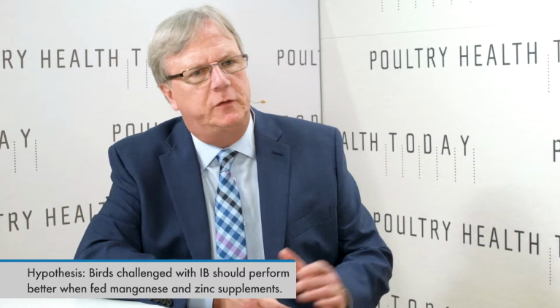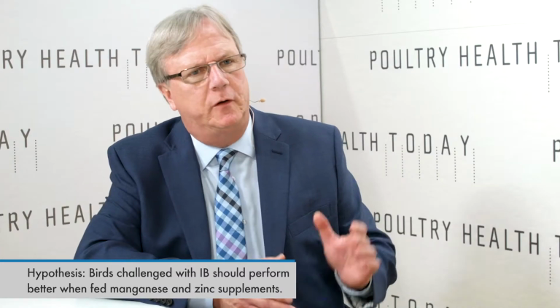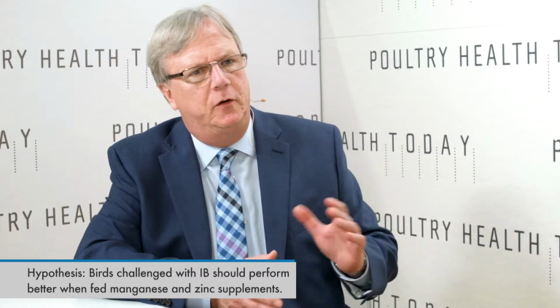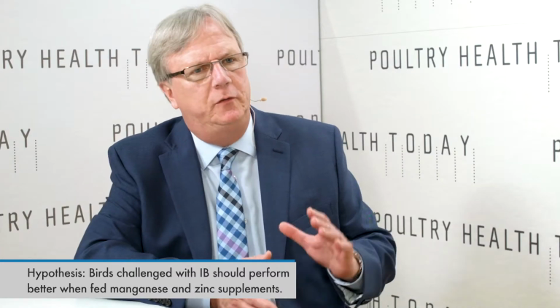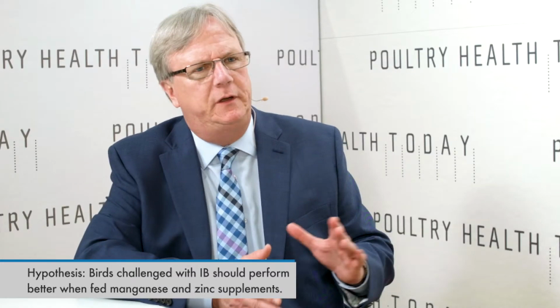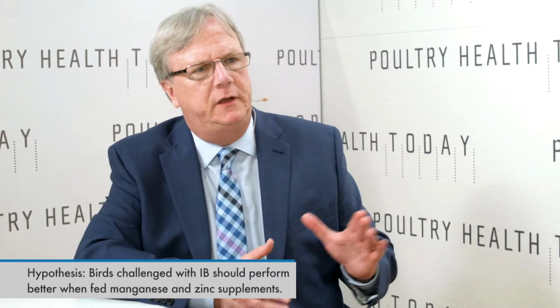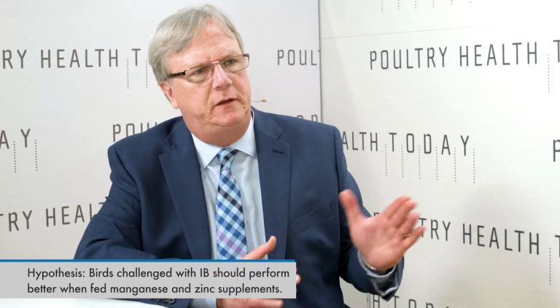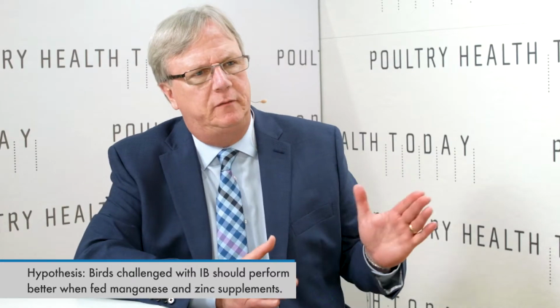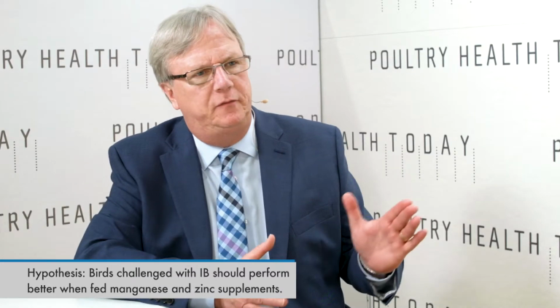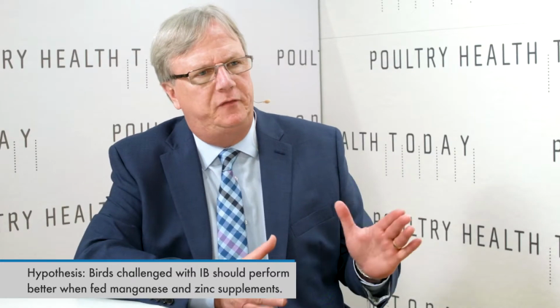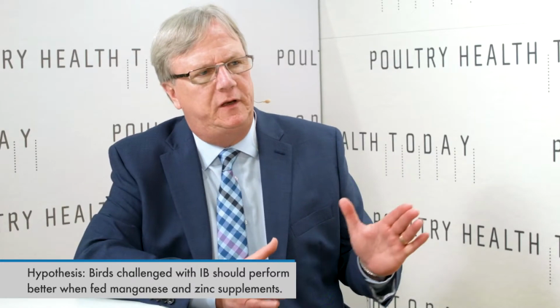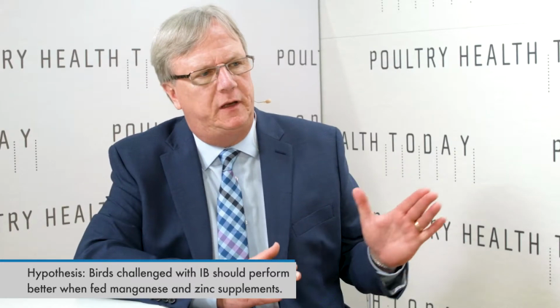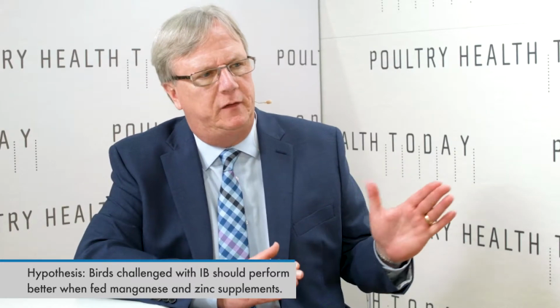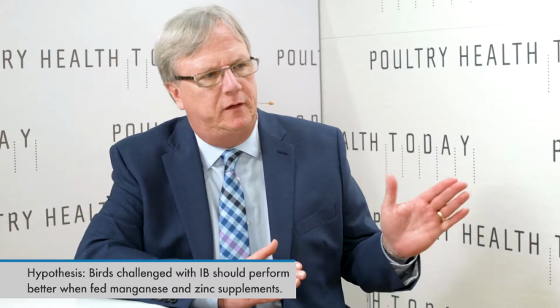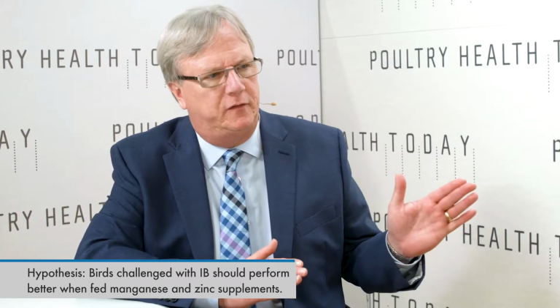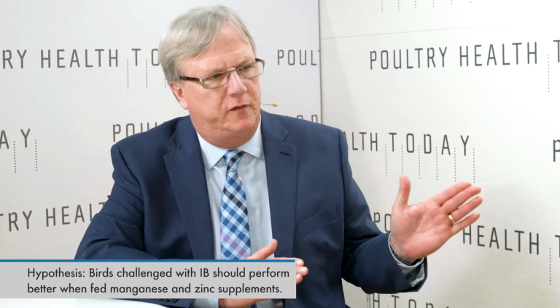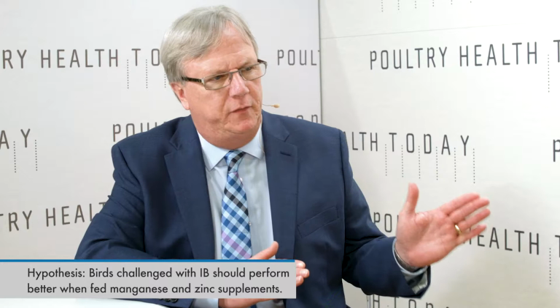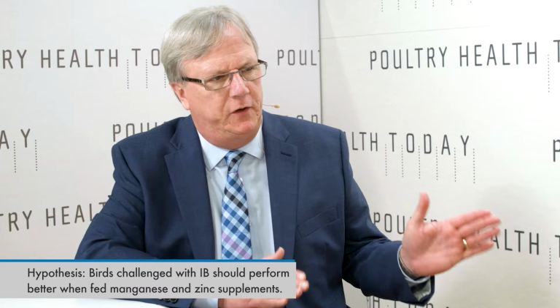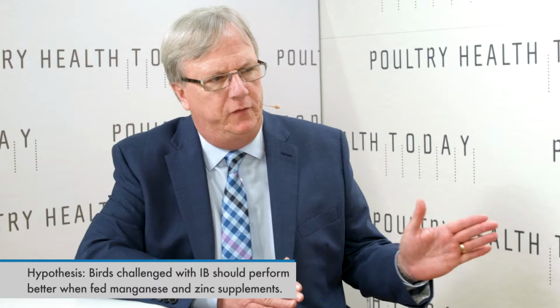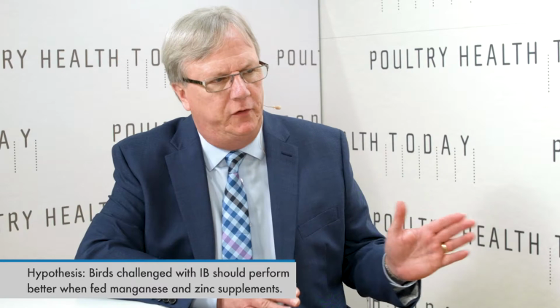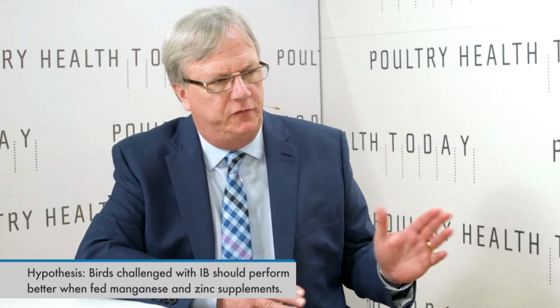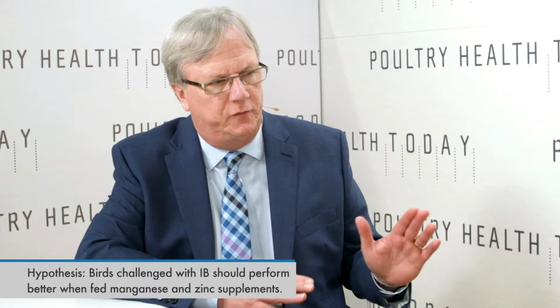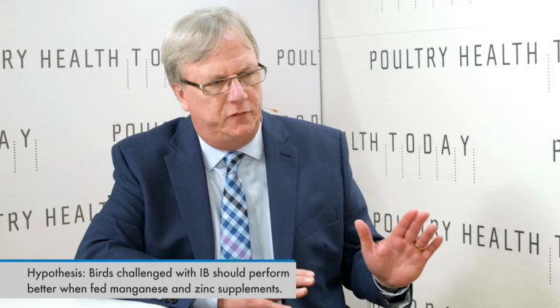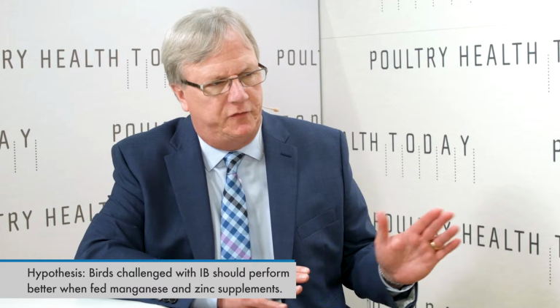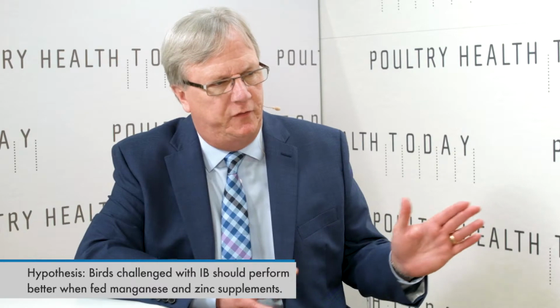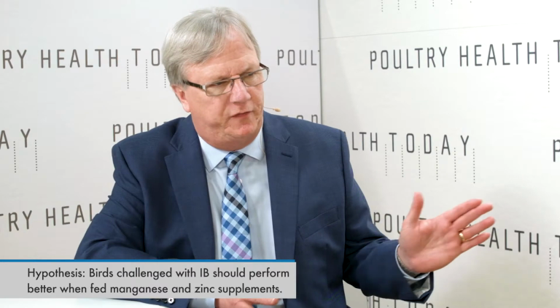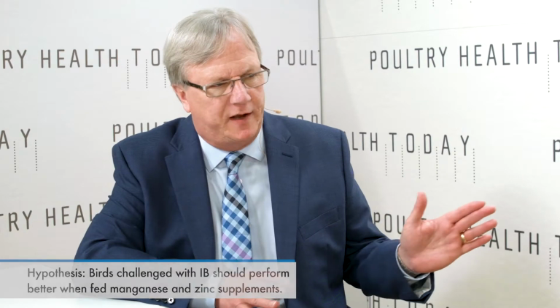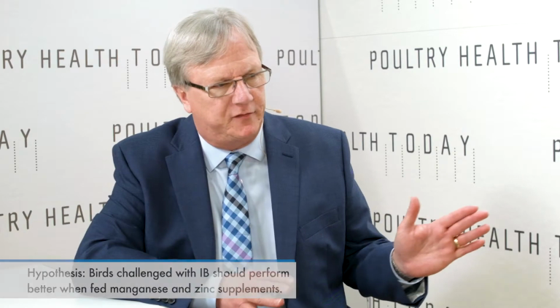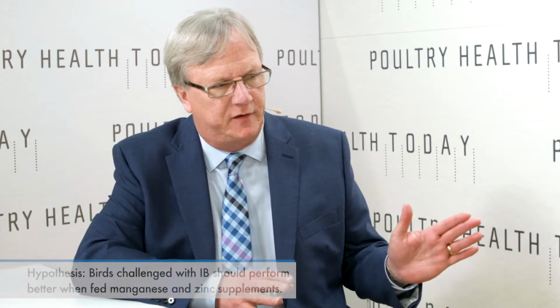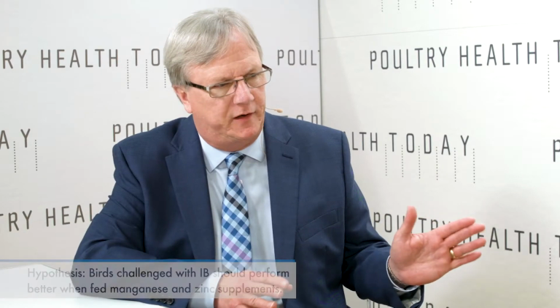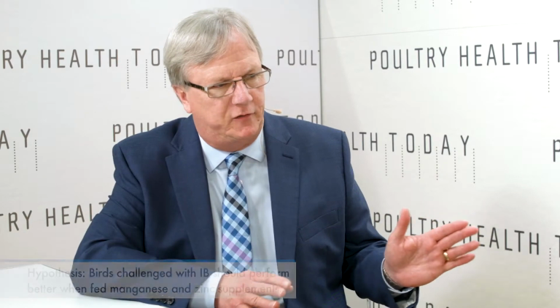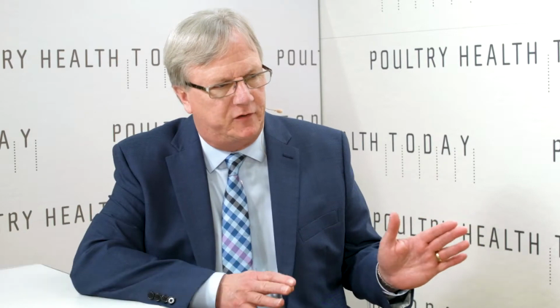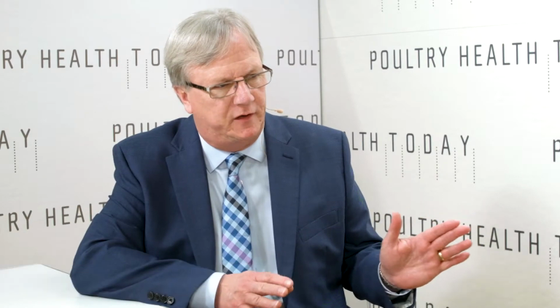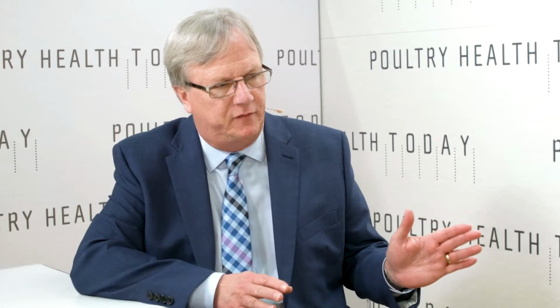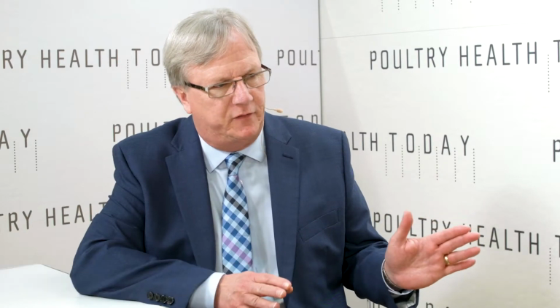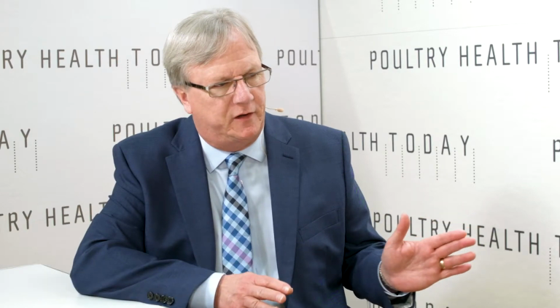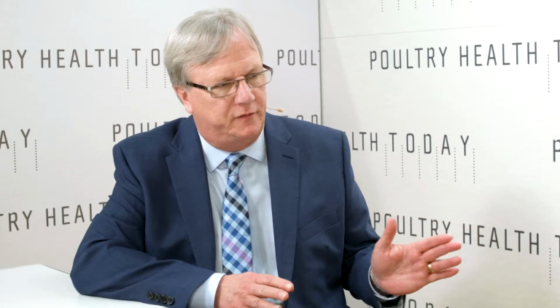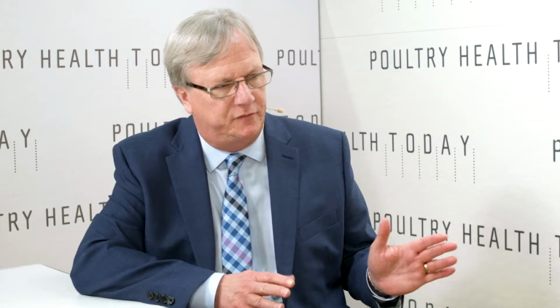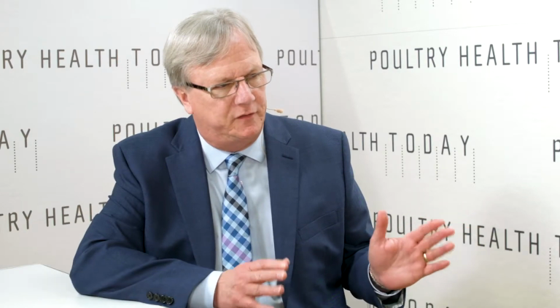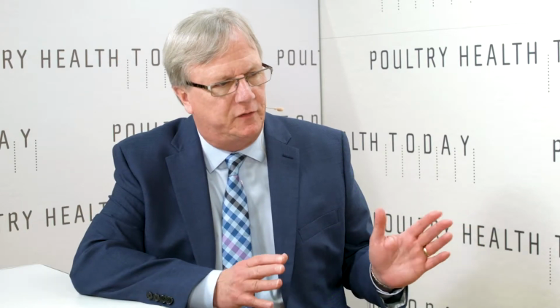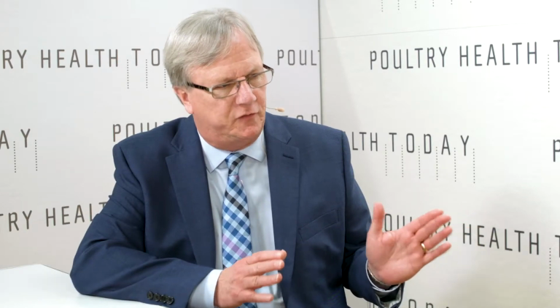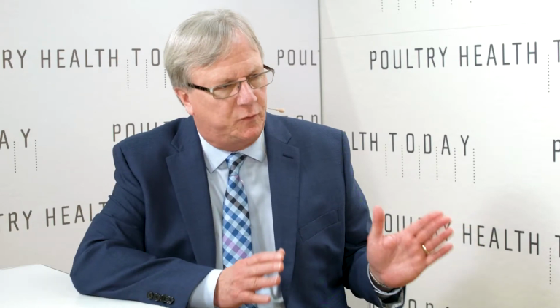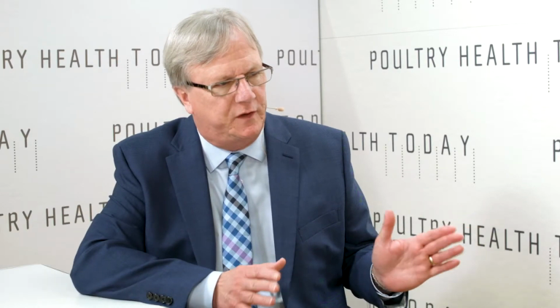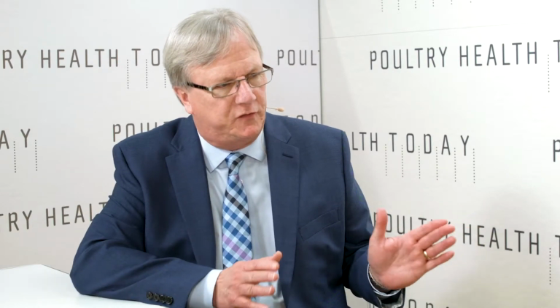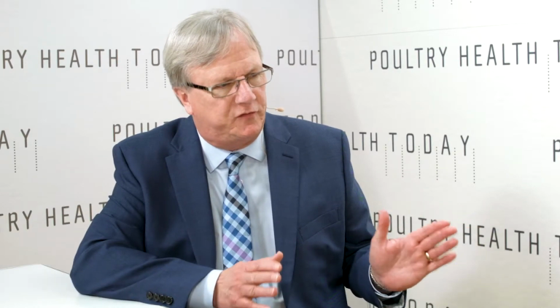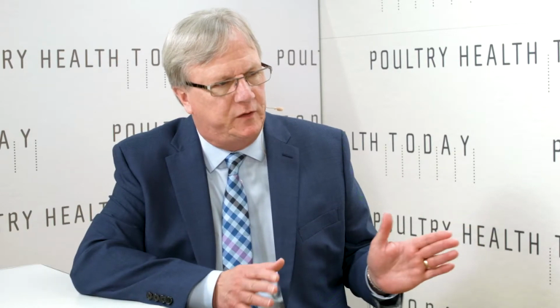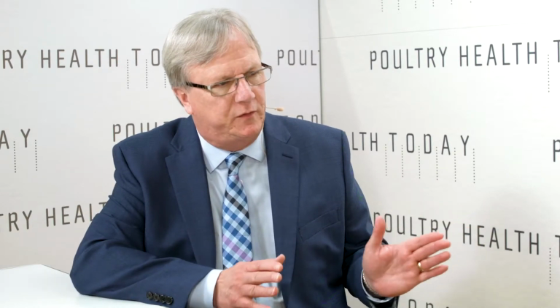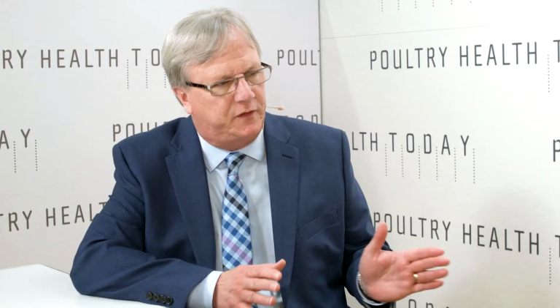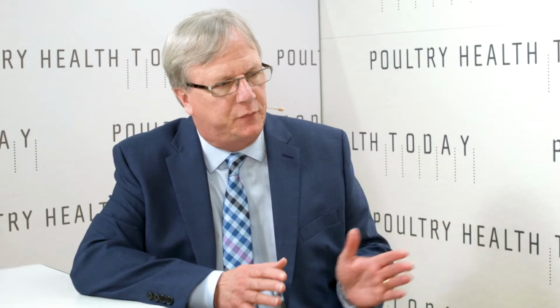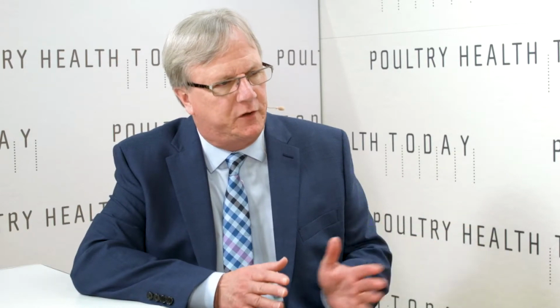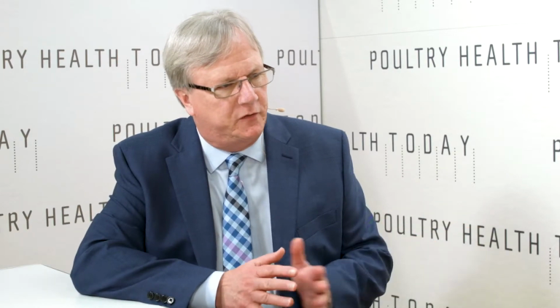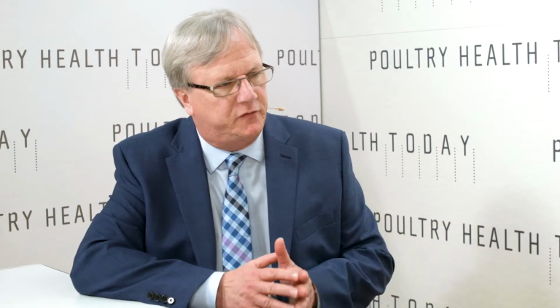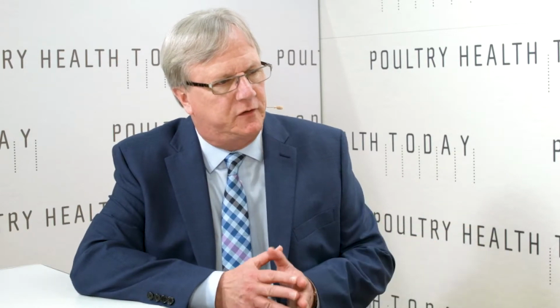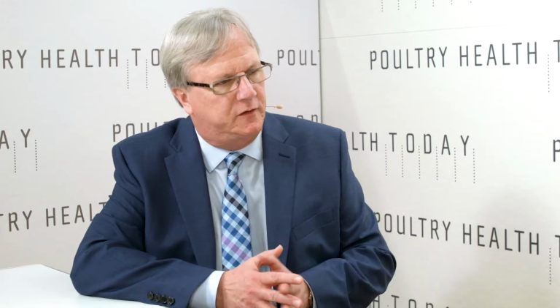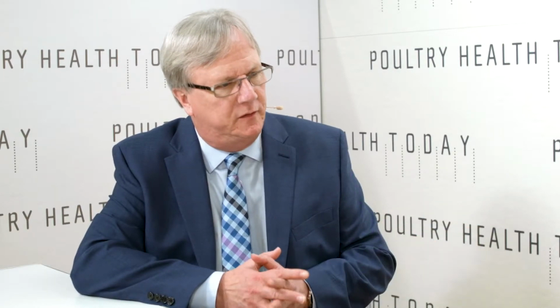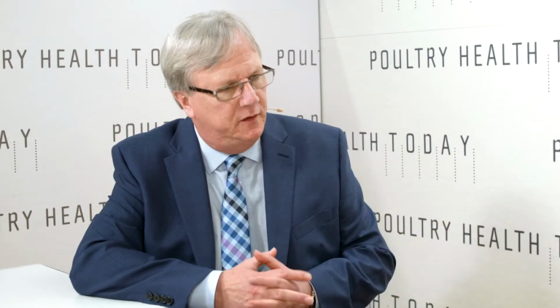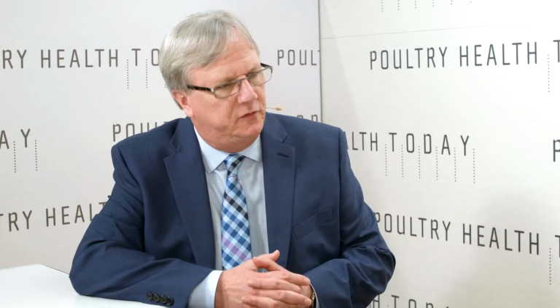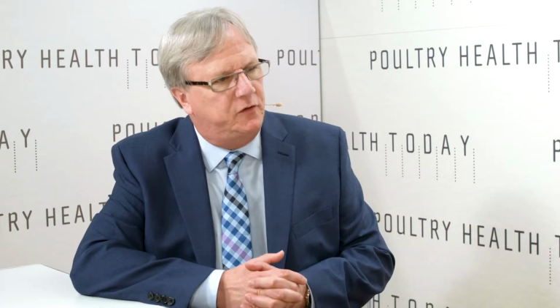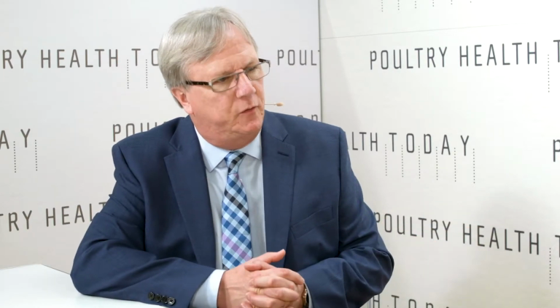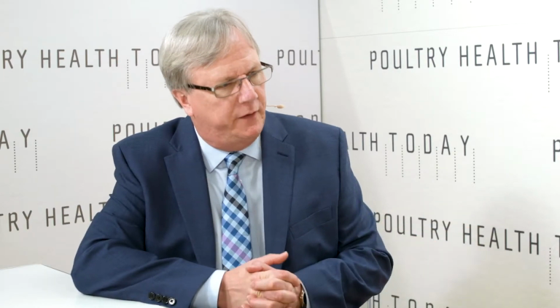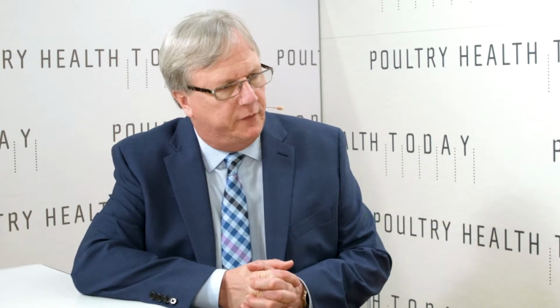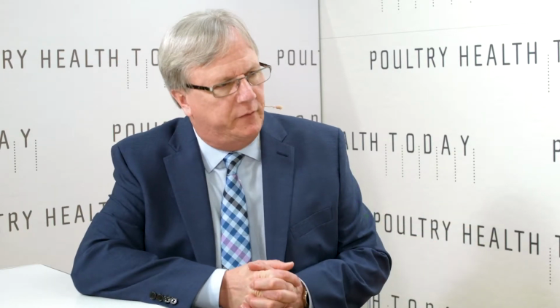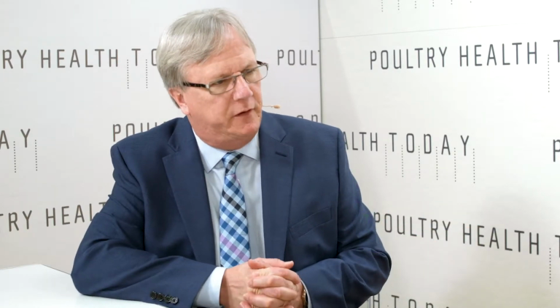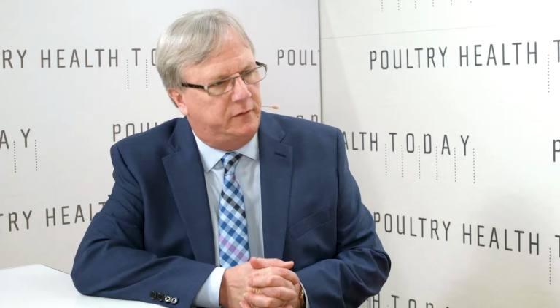You're only feeding the minerals — there was no vaccination involved. You just wanted to see what the birds could do on their own.